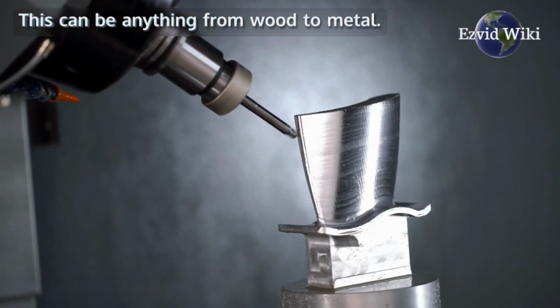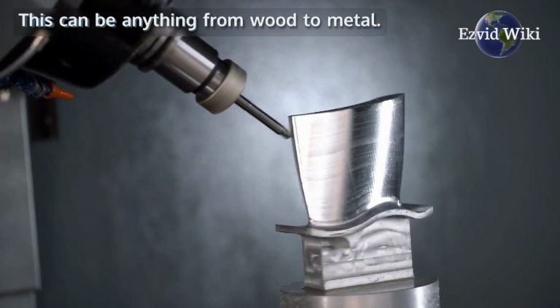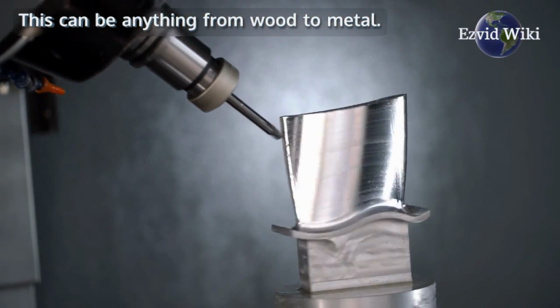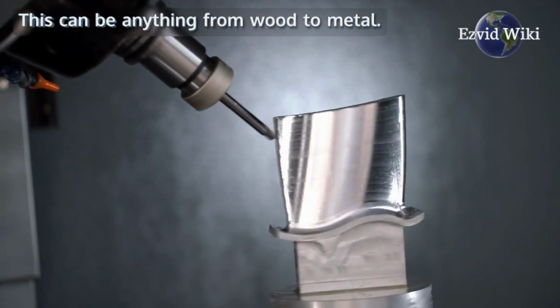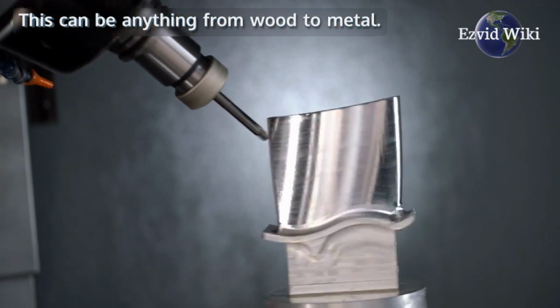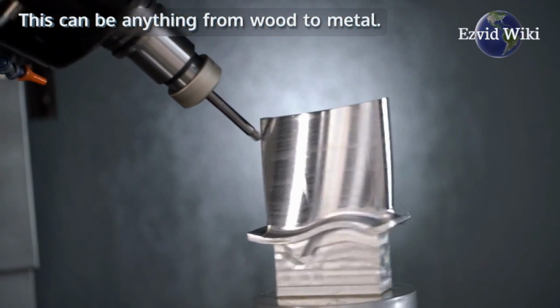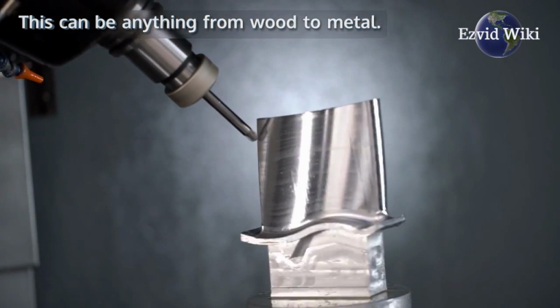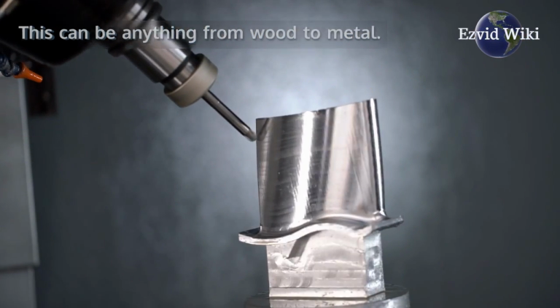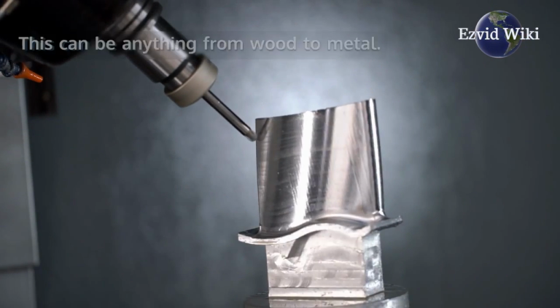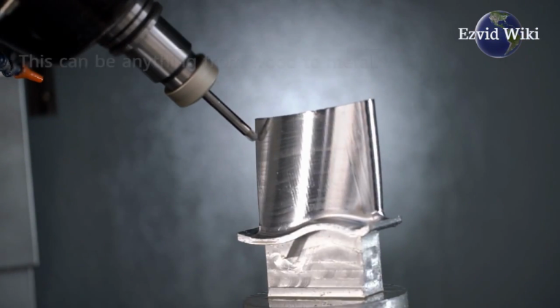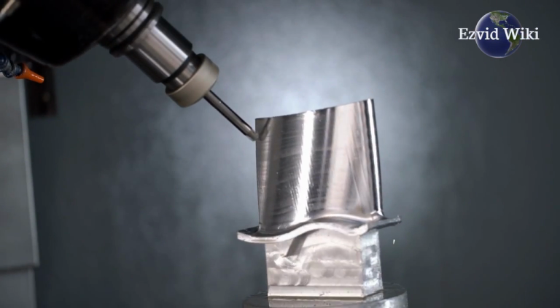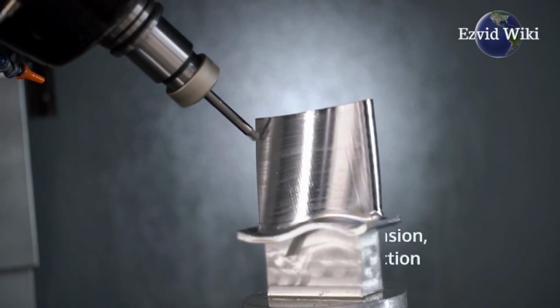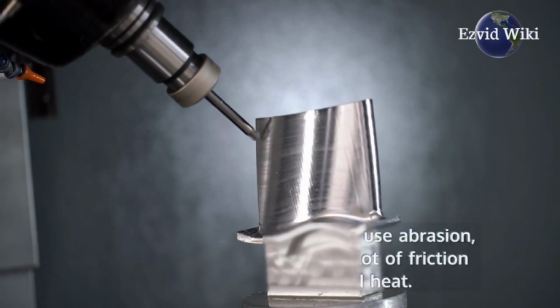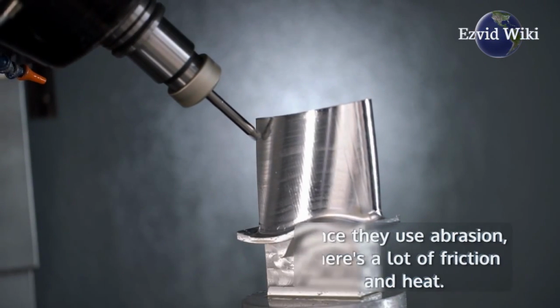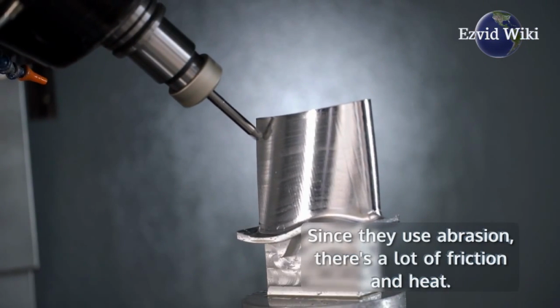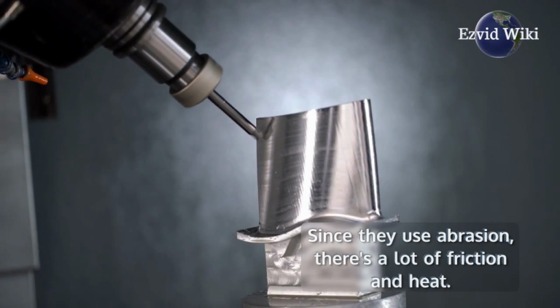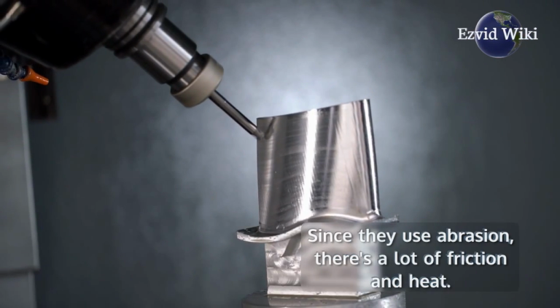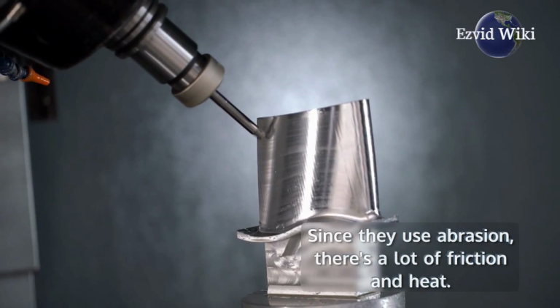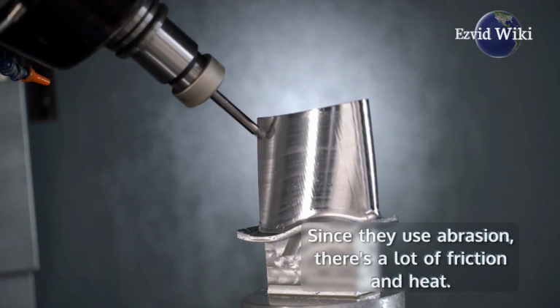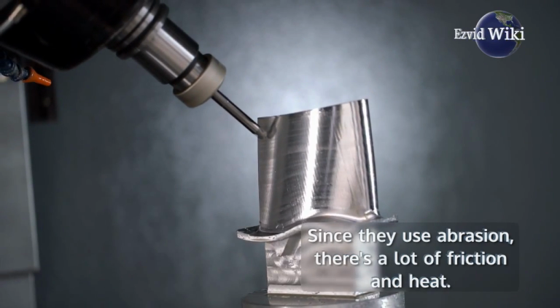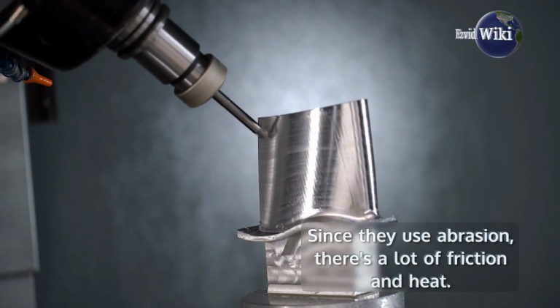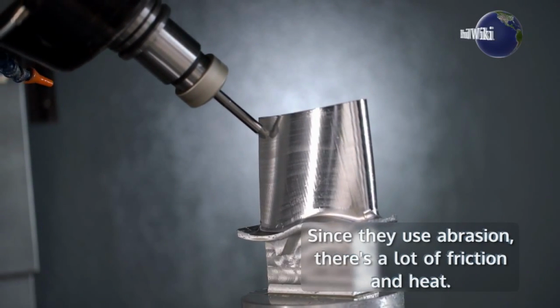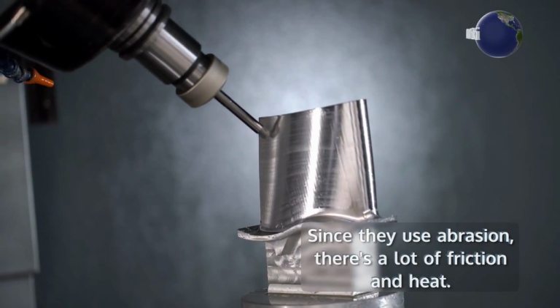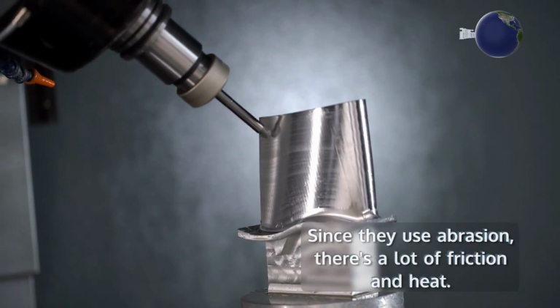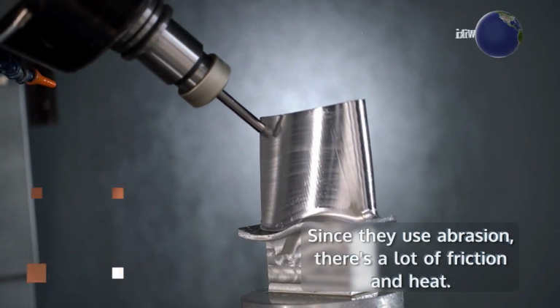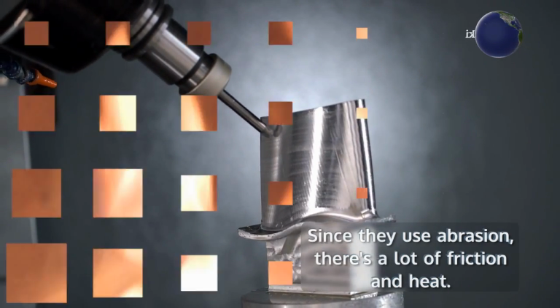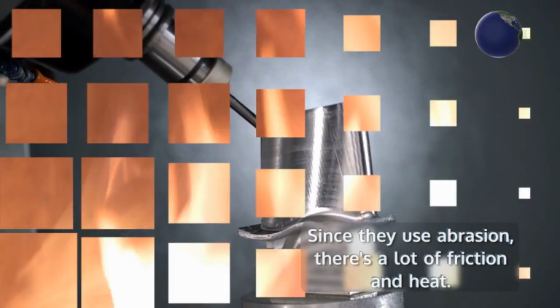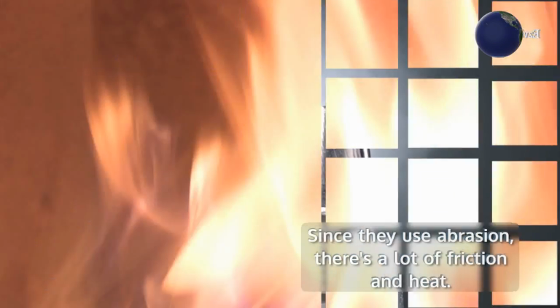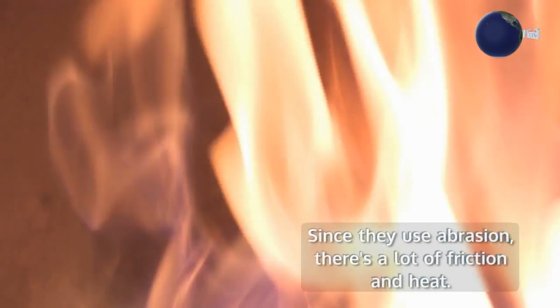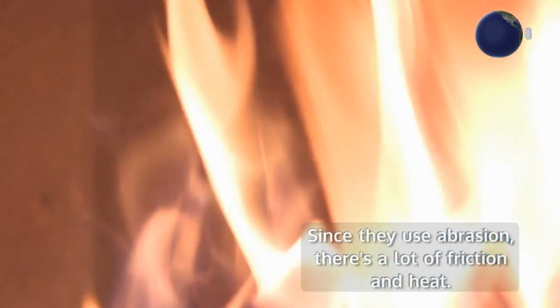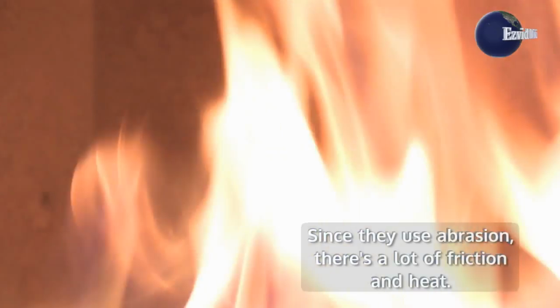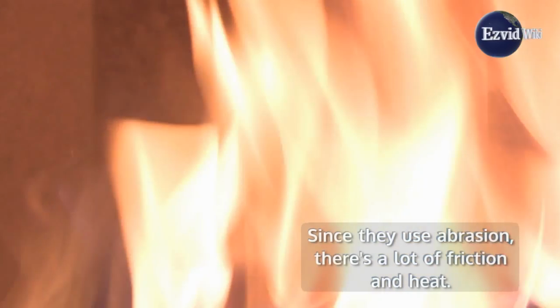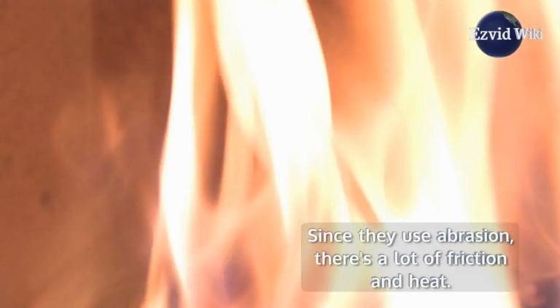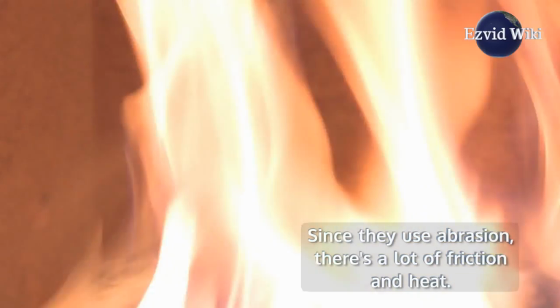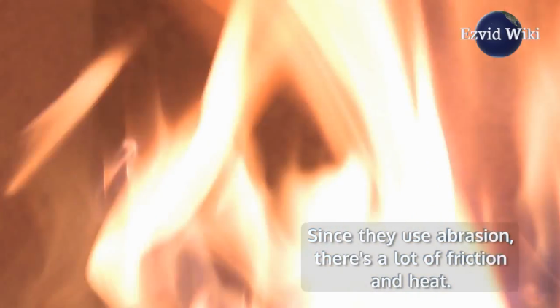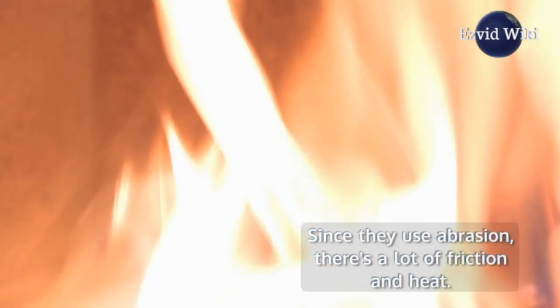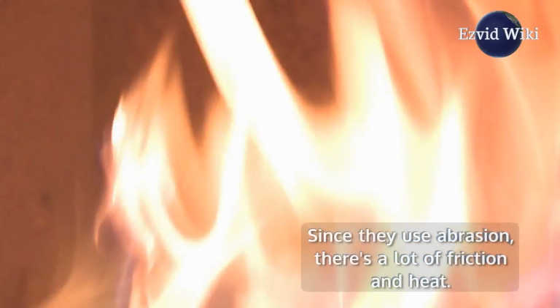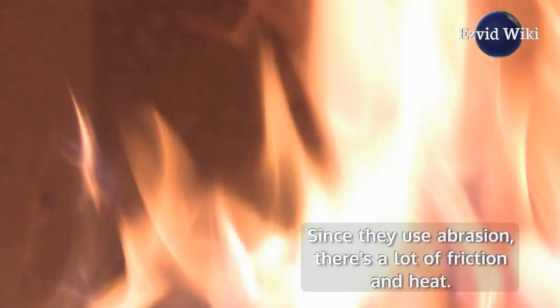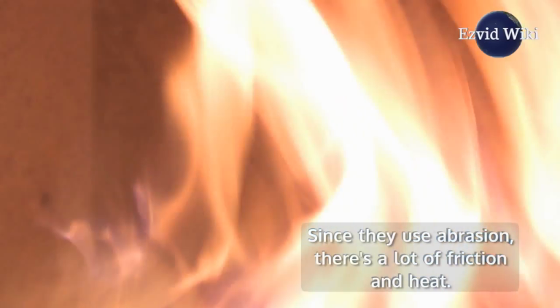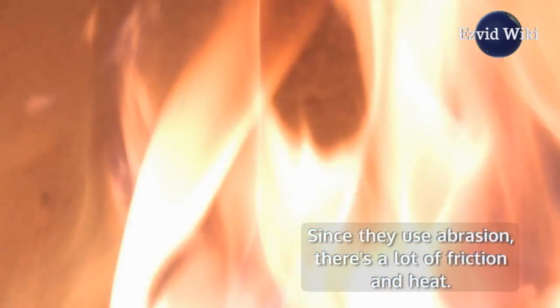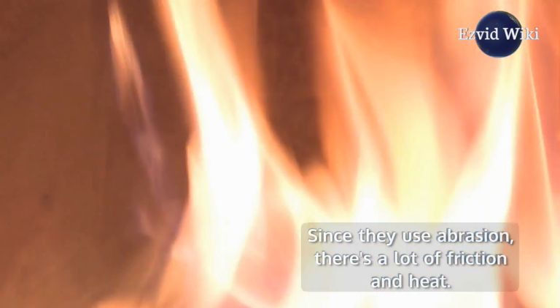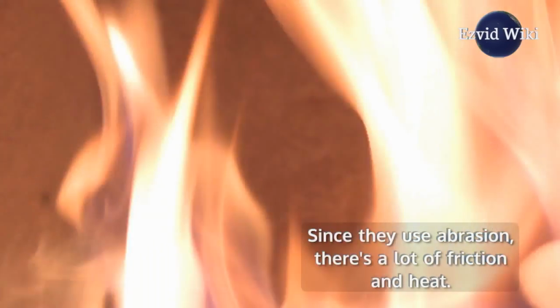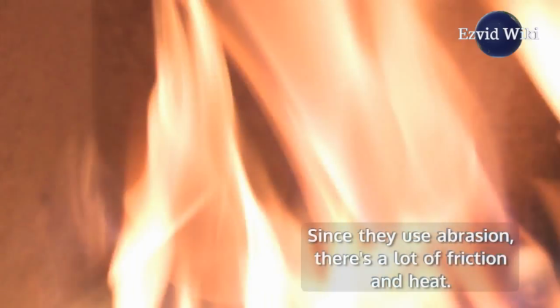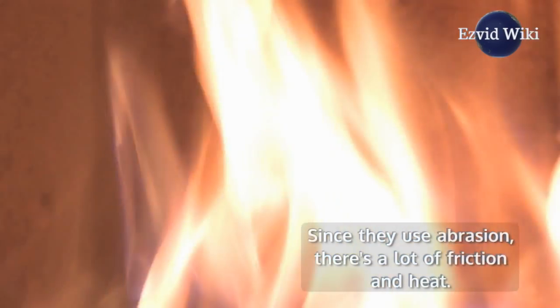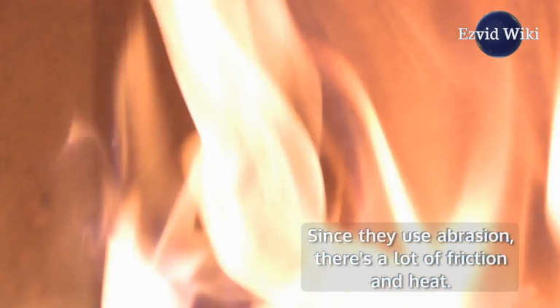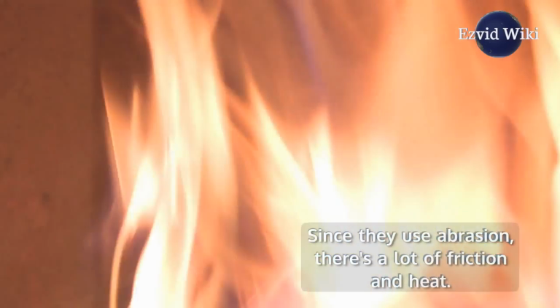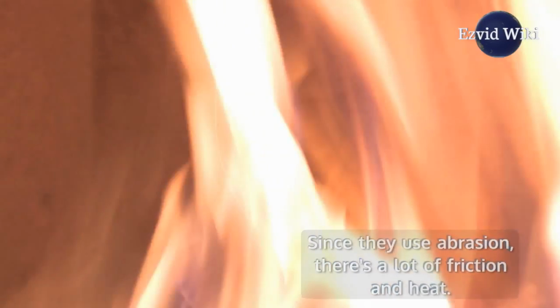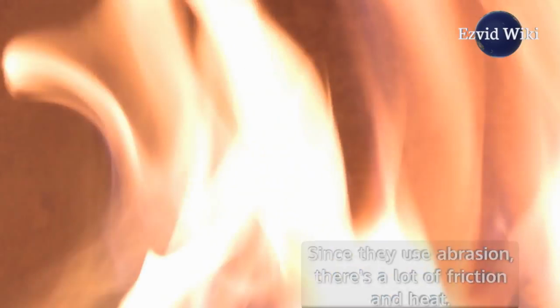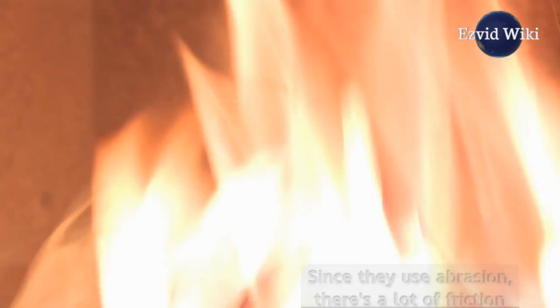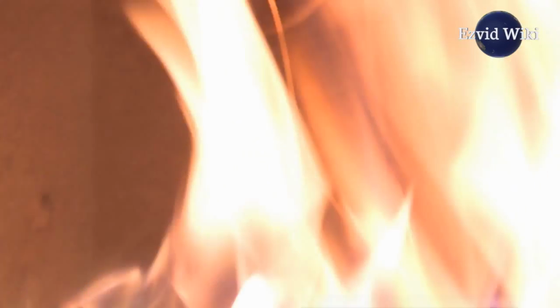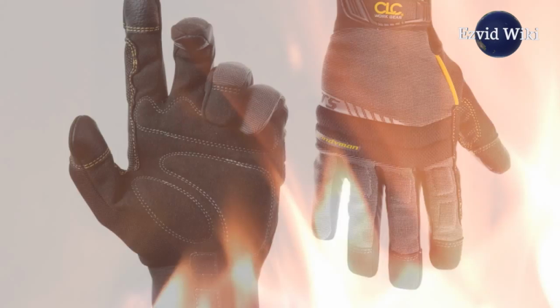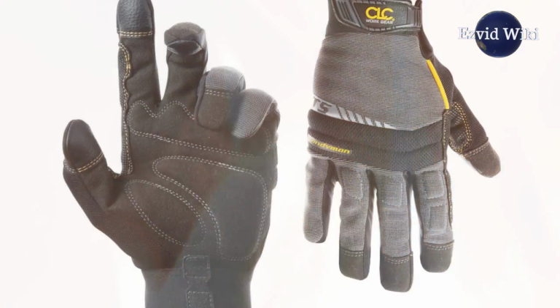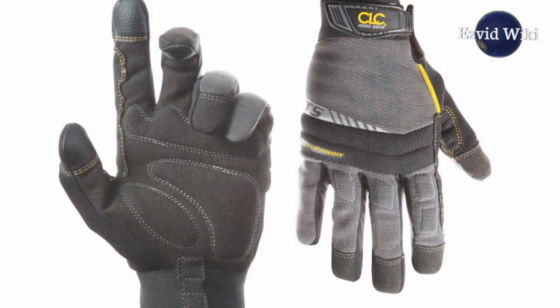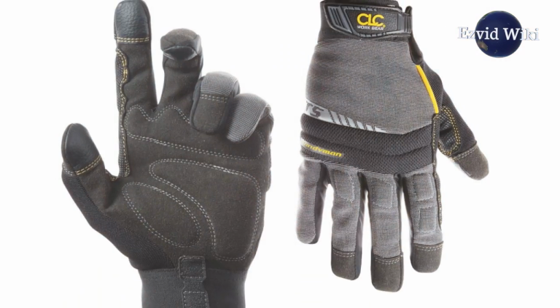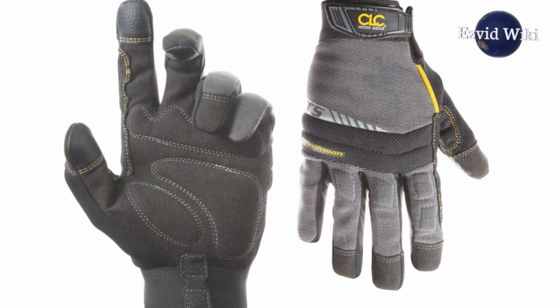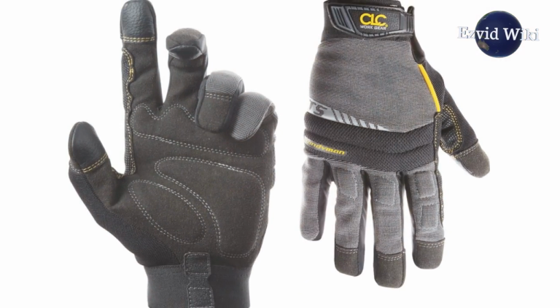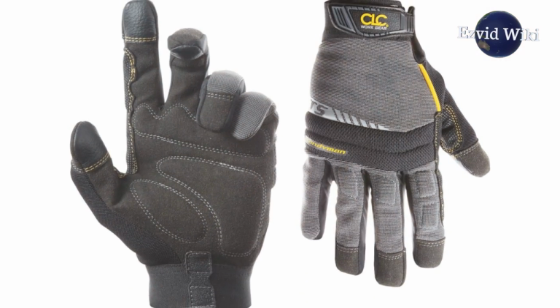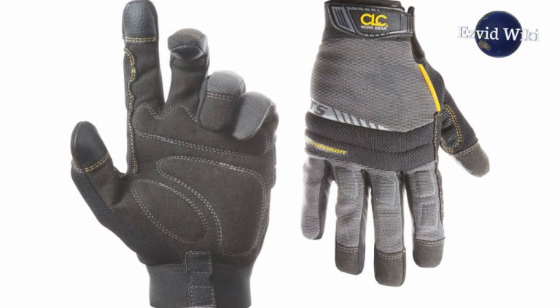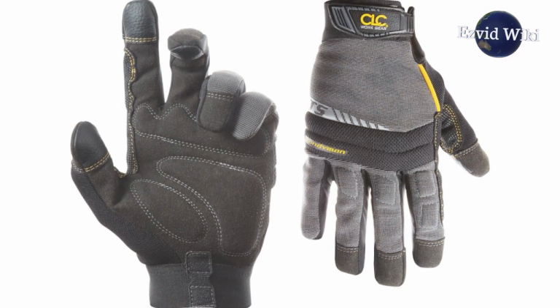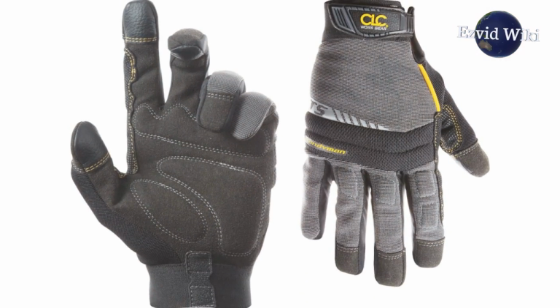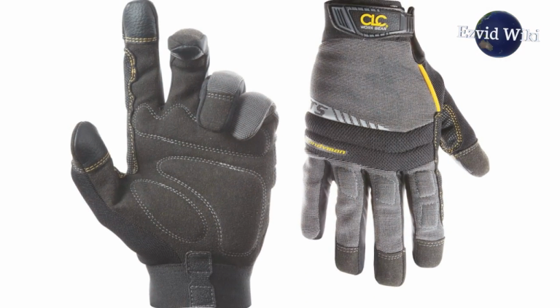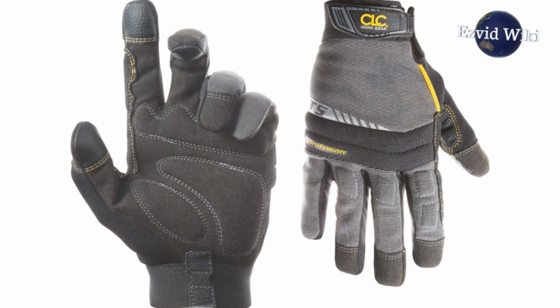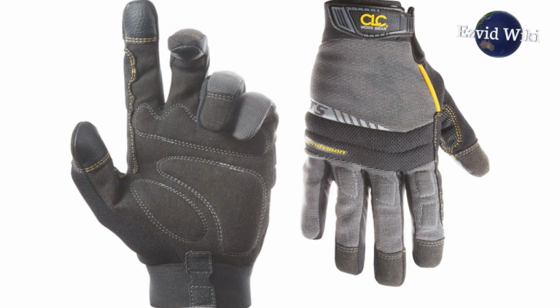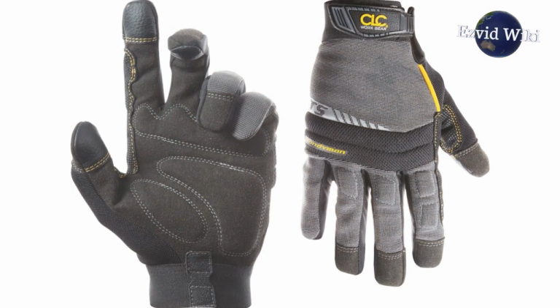Since they use abrasion, there's a lot of friction and heat. Because of this, many operators wear gloves while using one.